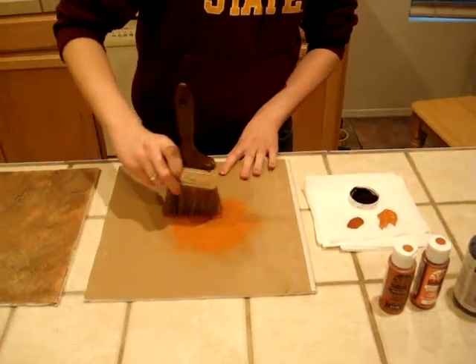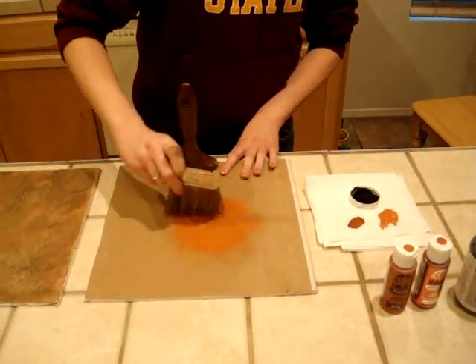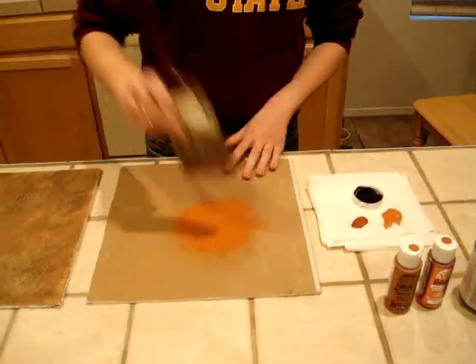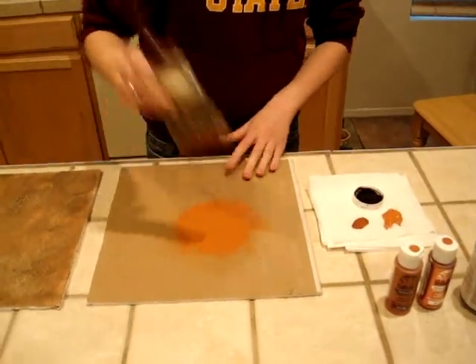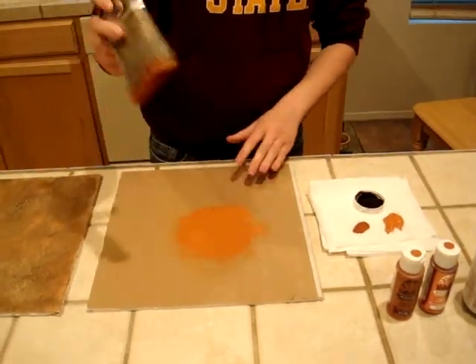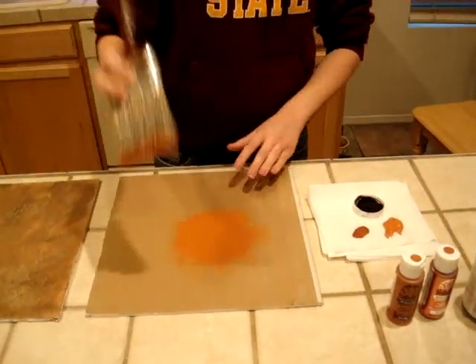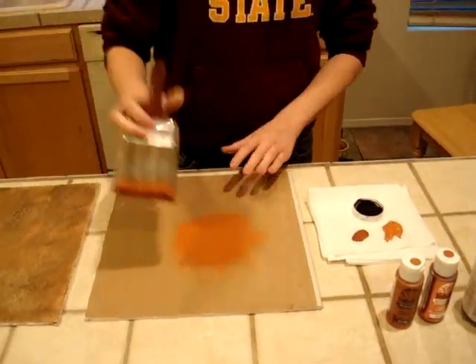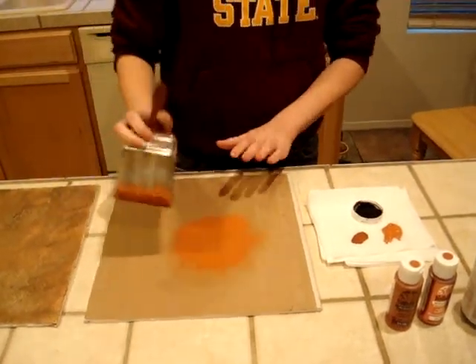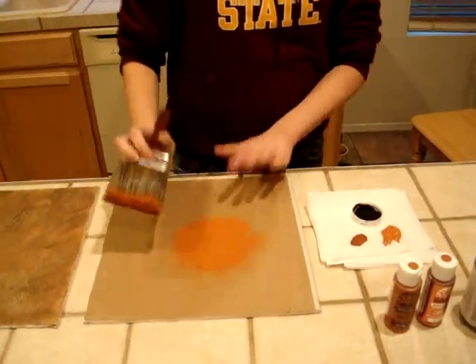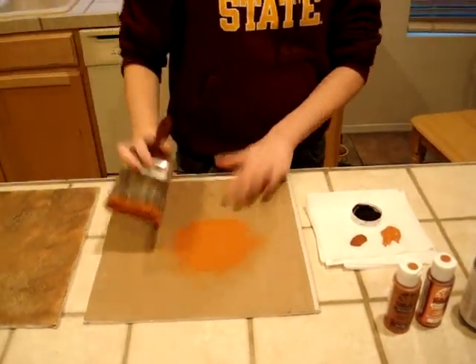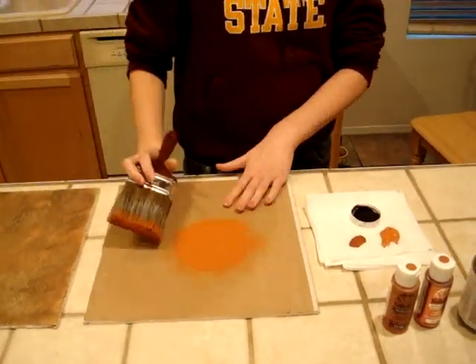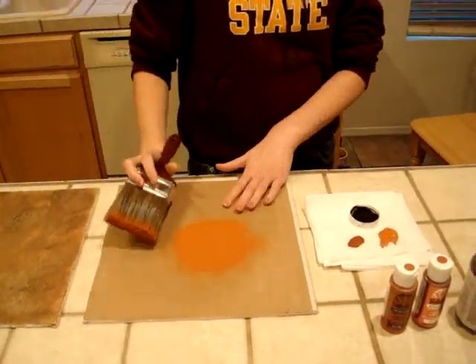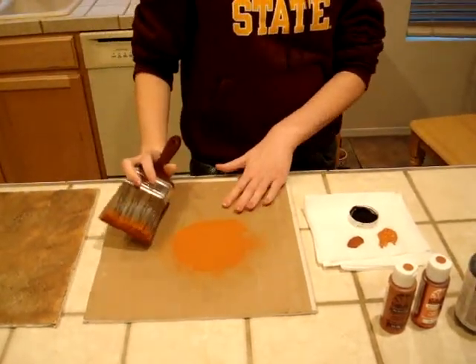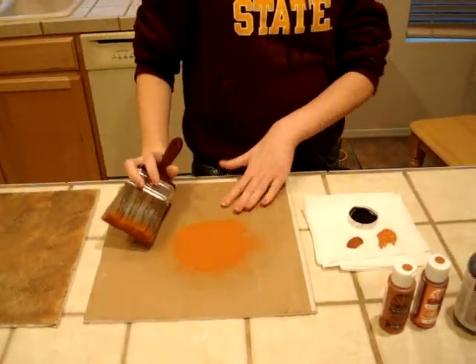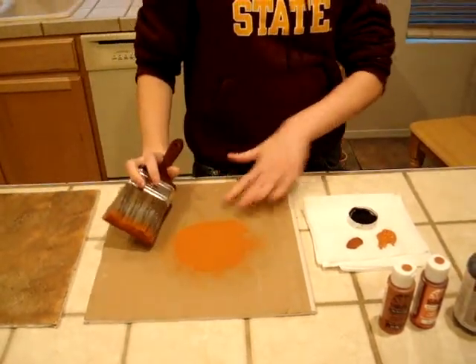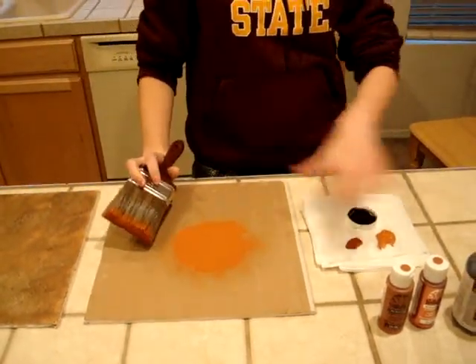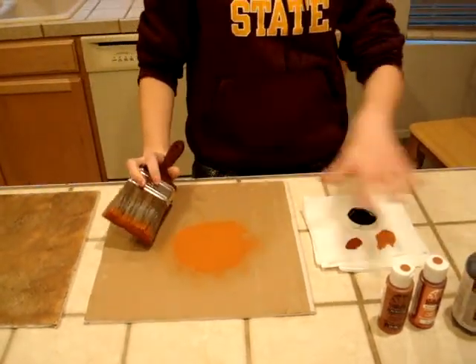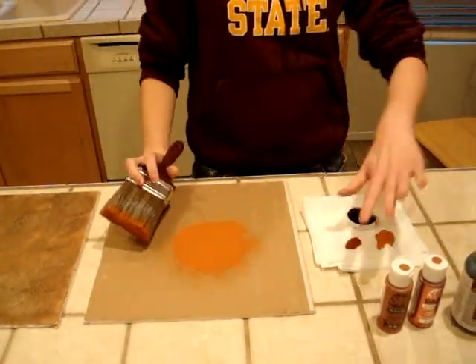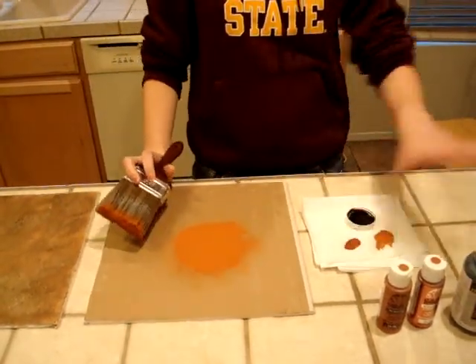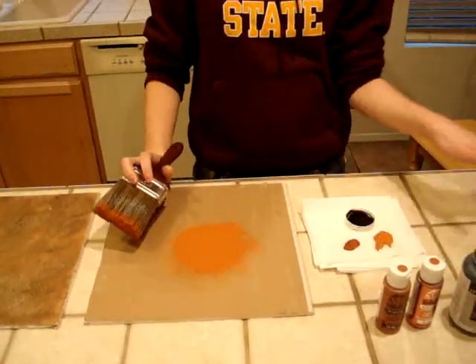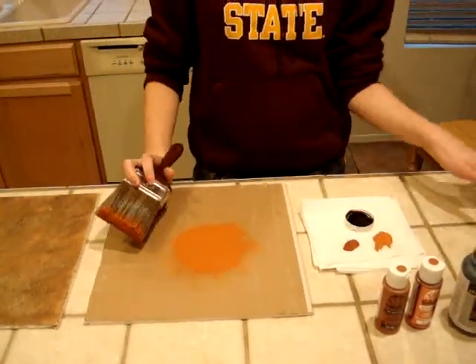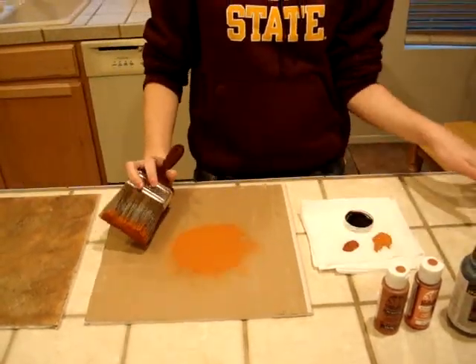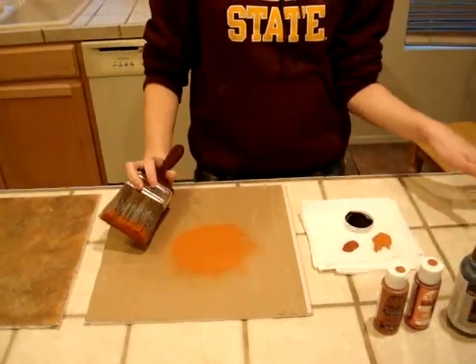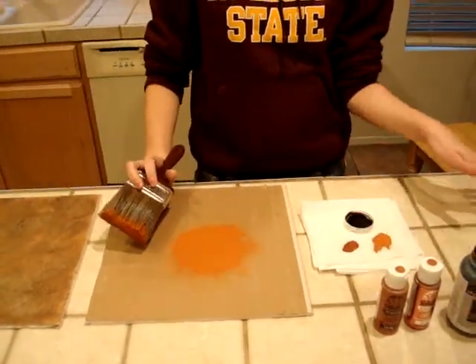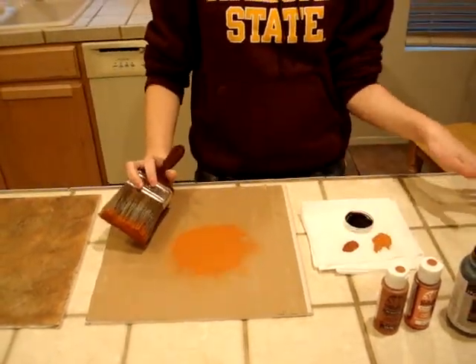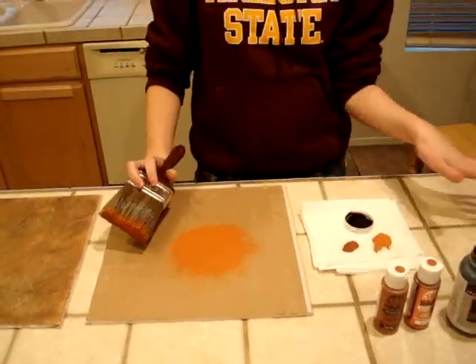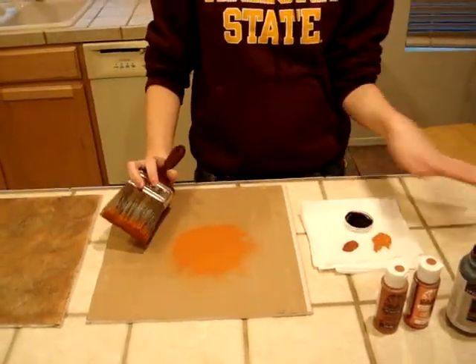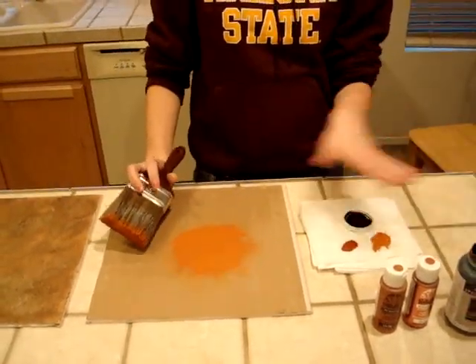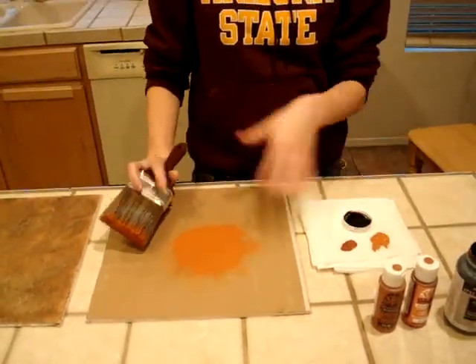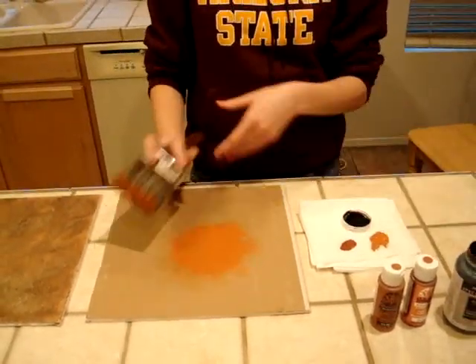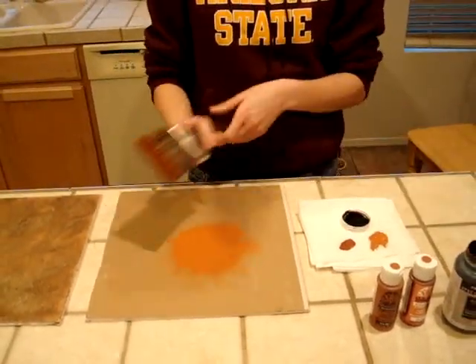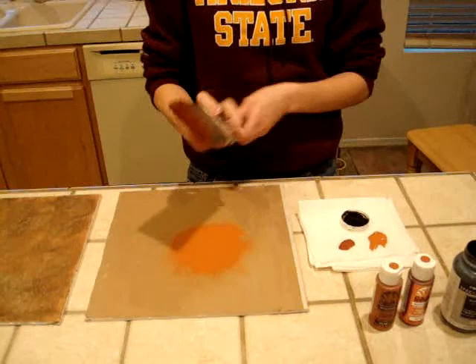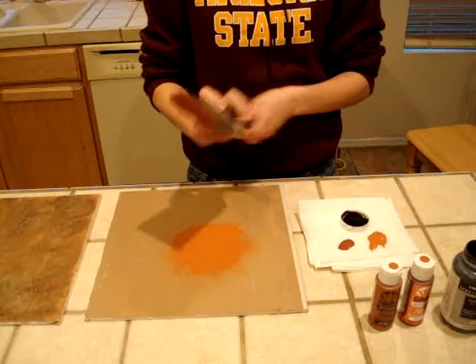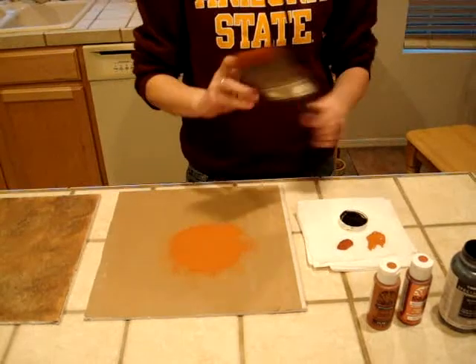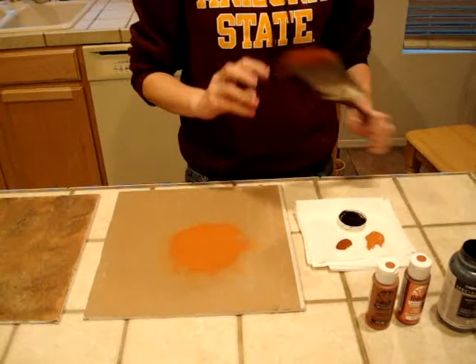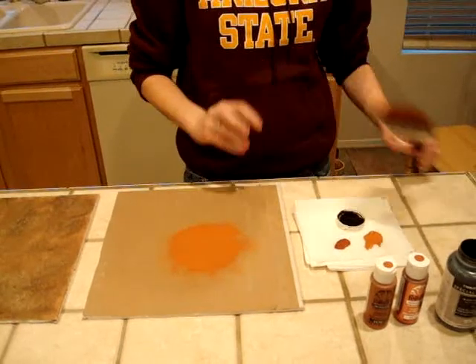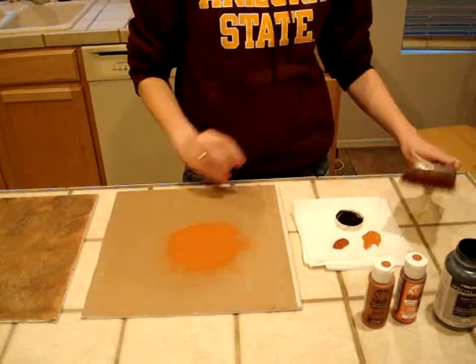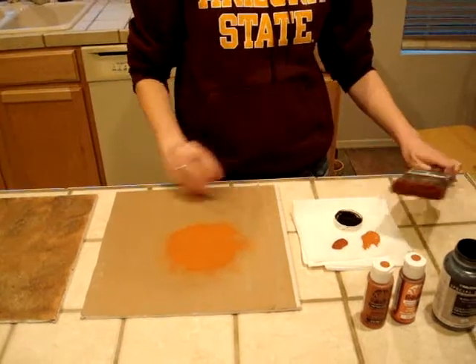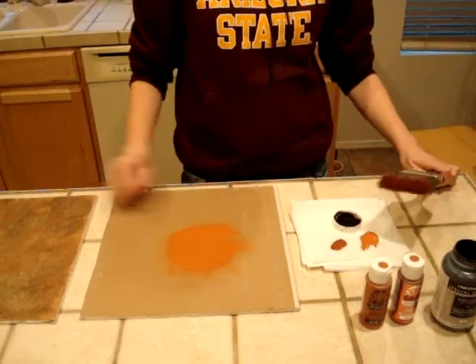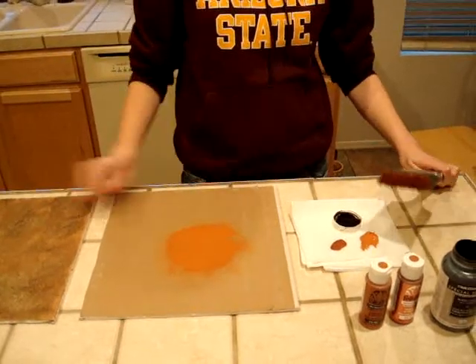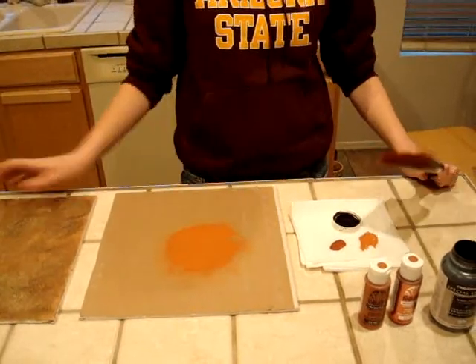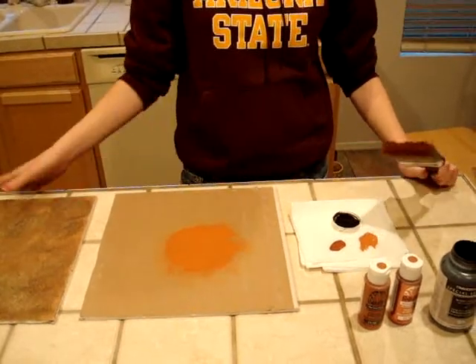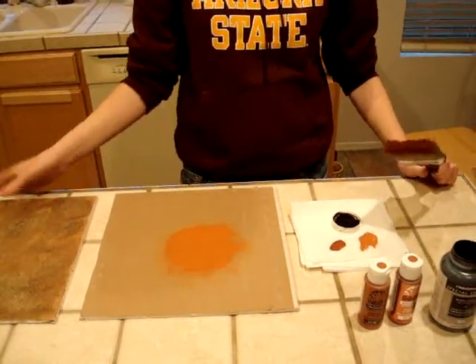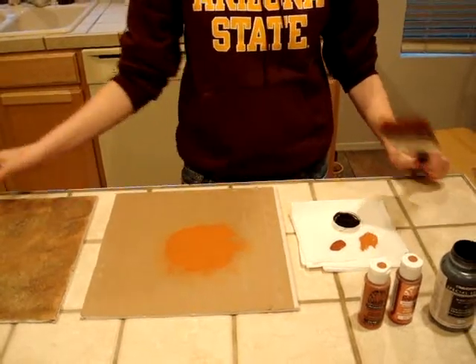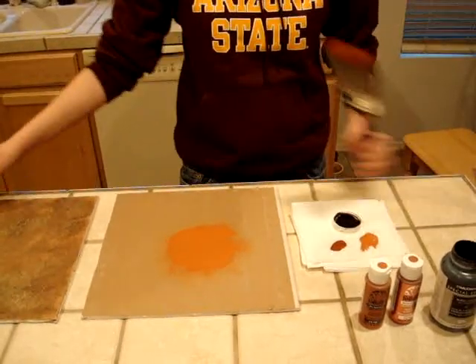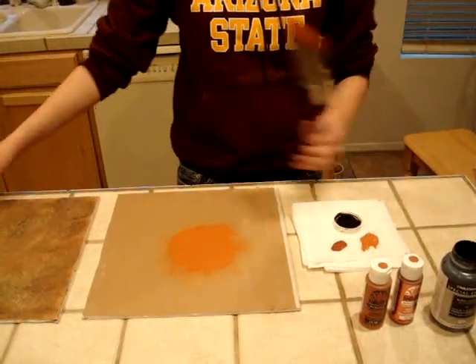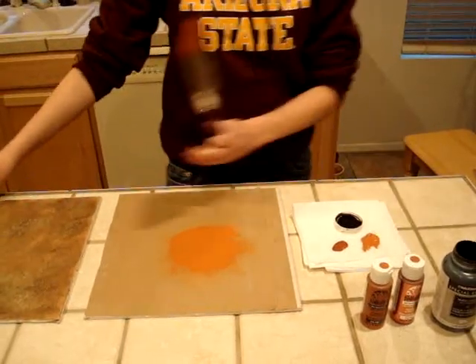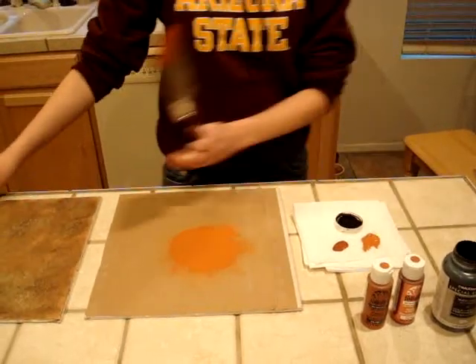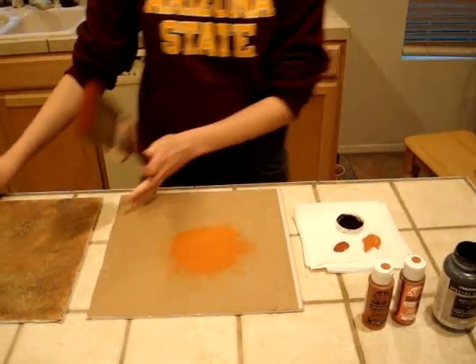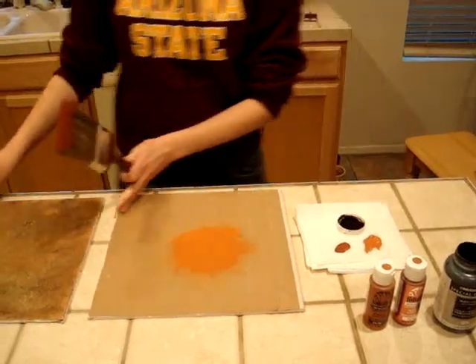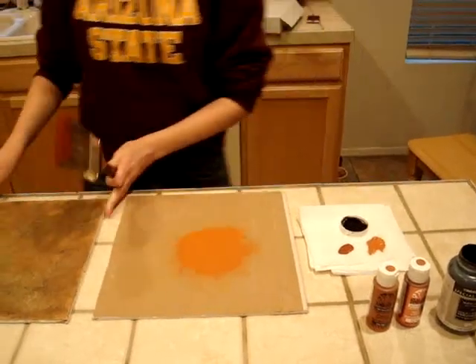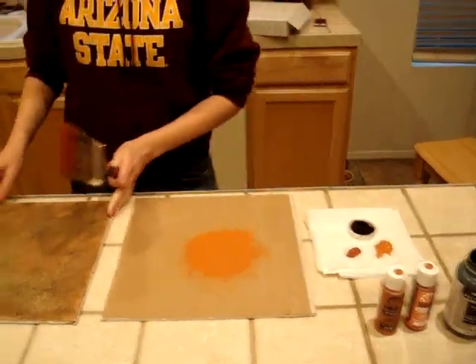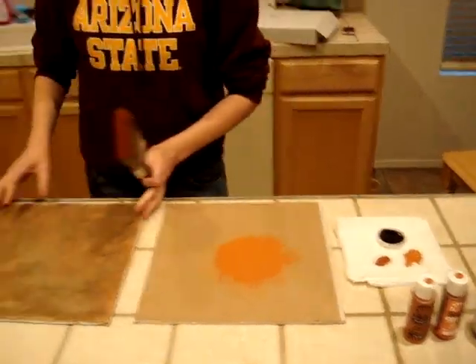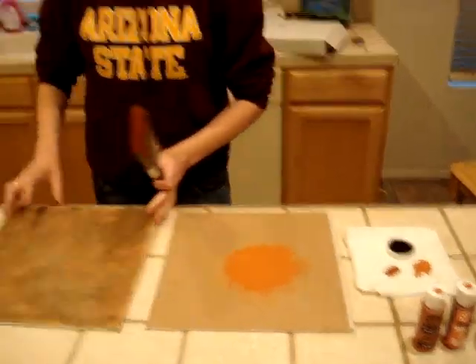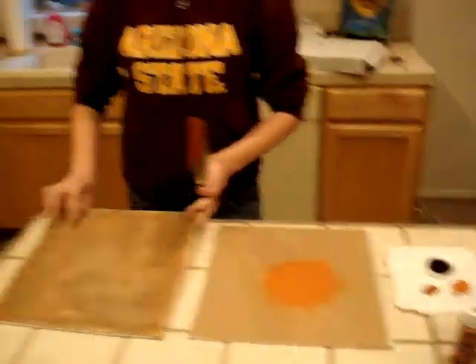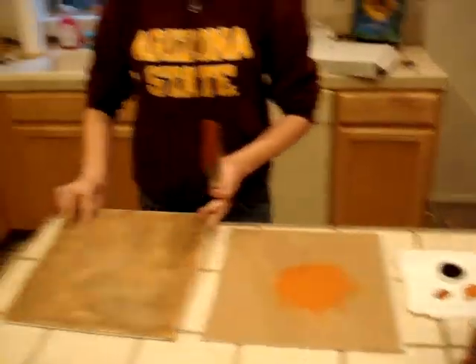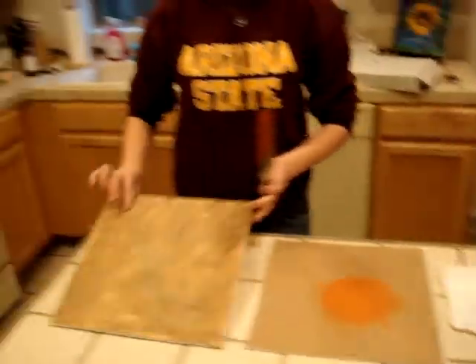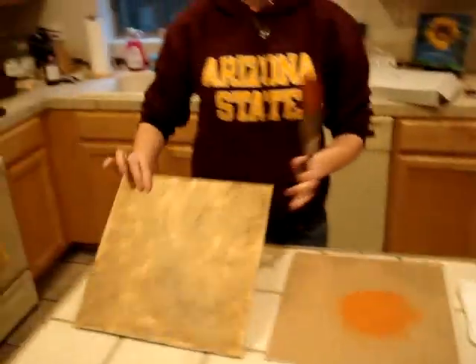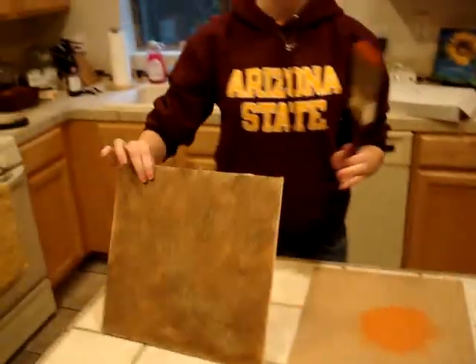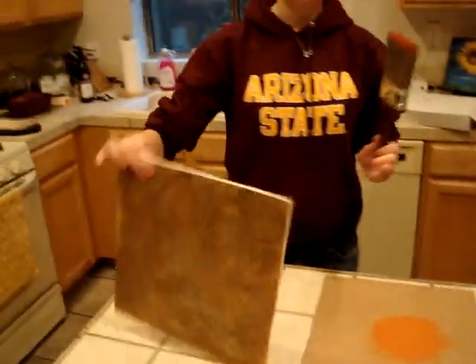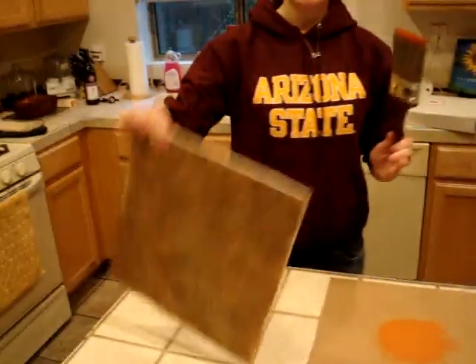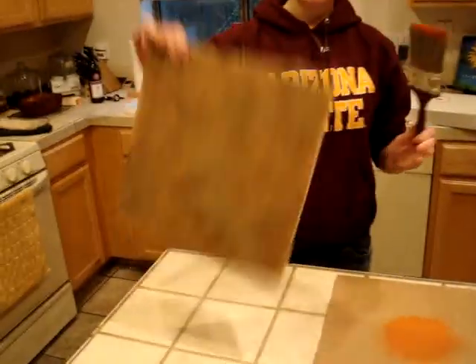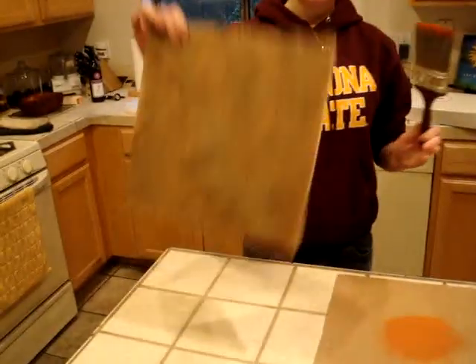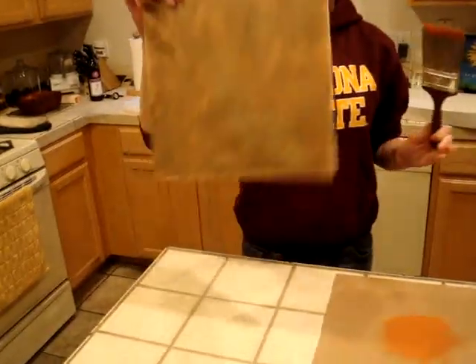Now, you continue doing this with all of your colors, and eventually you have this.